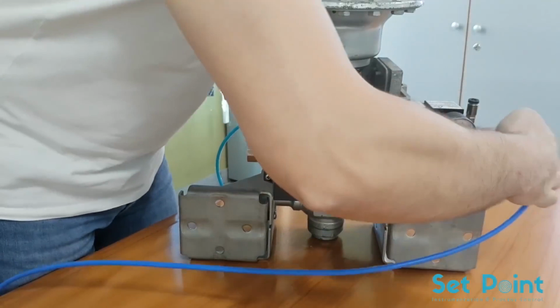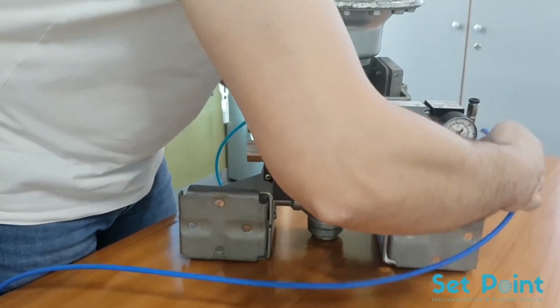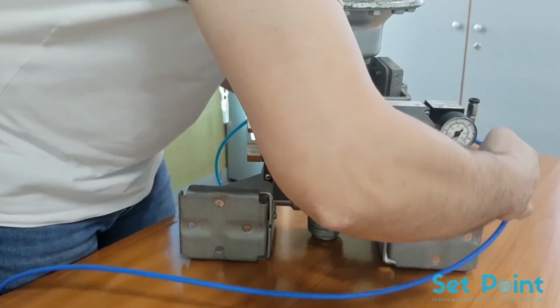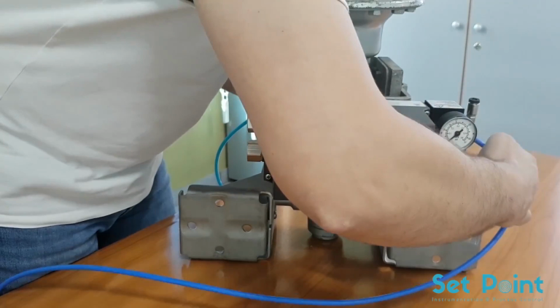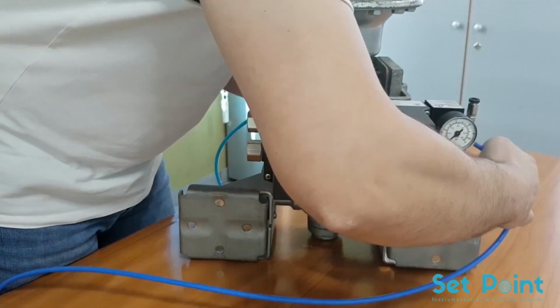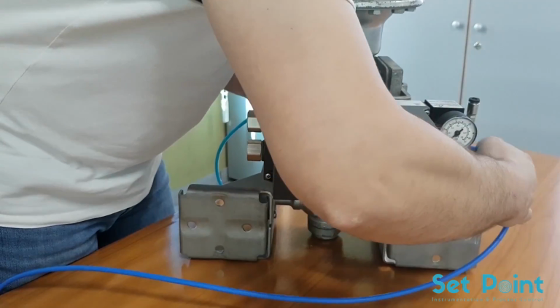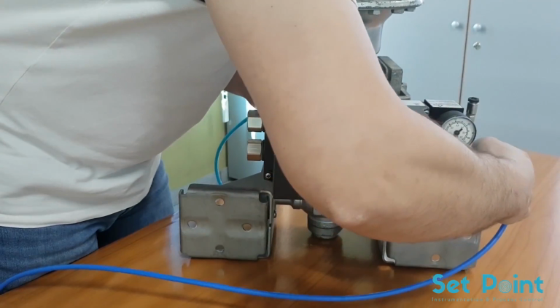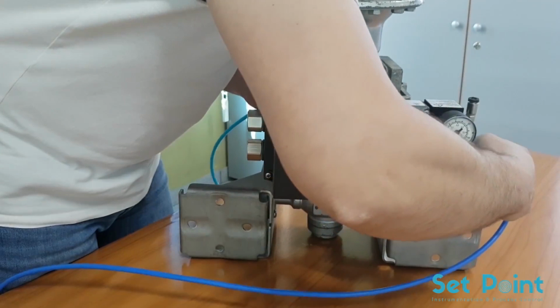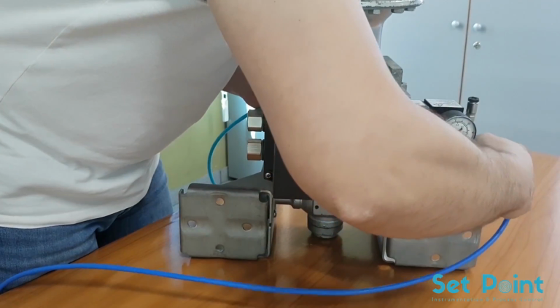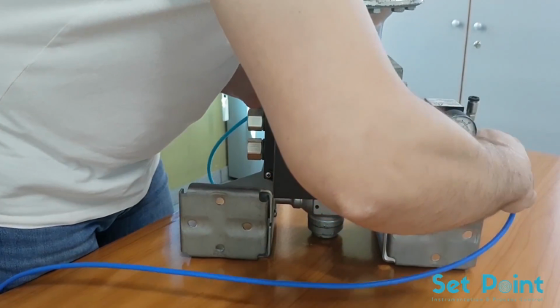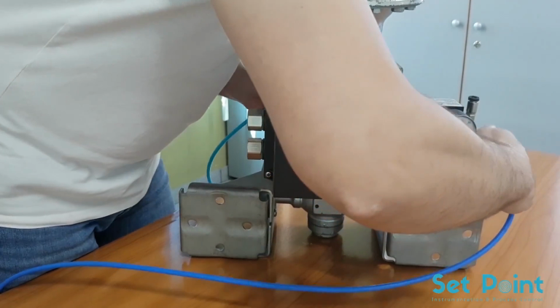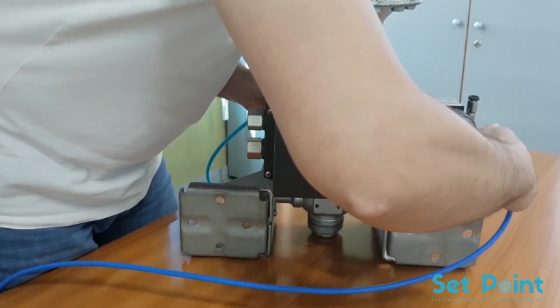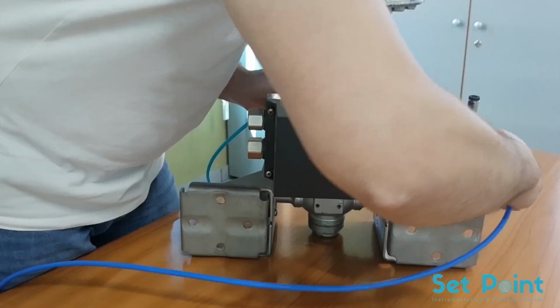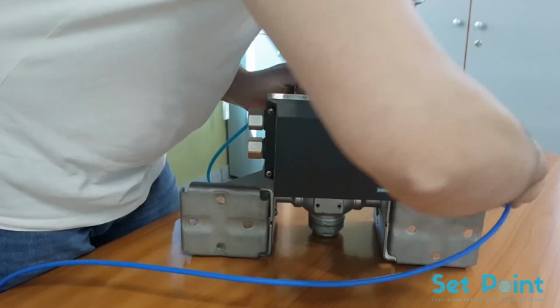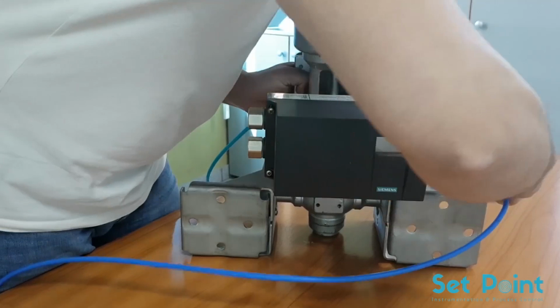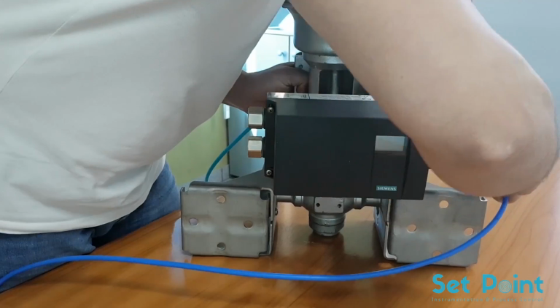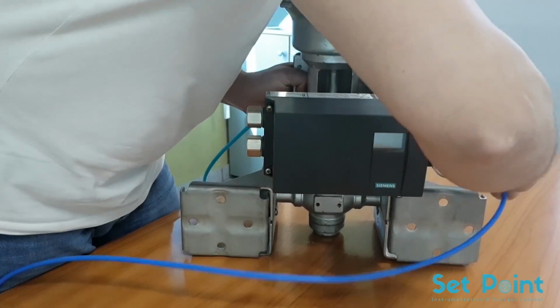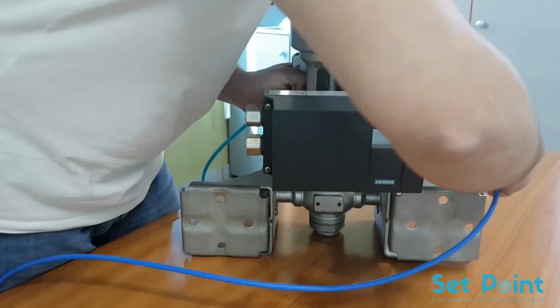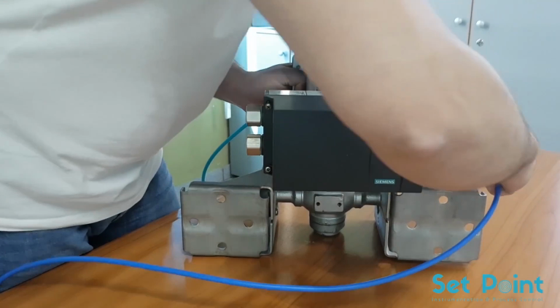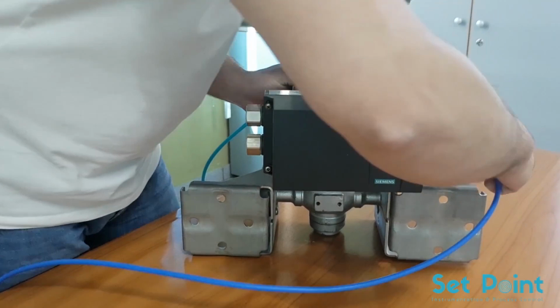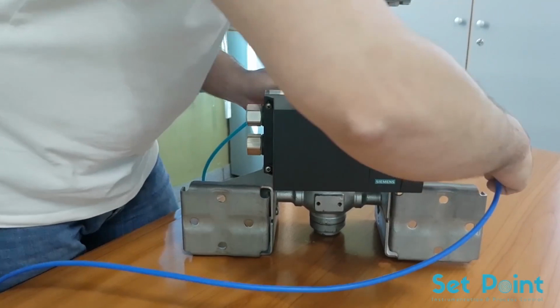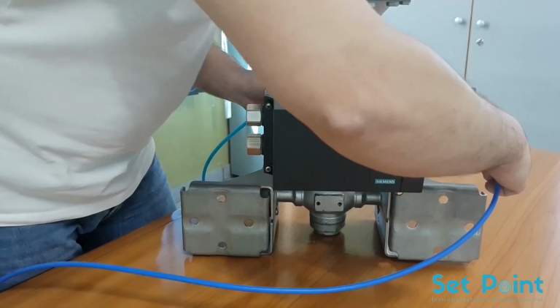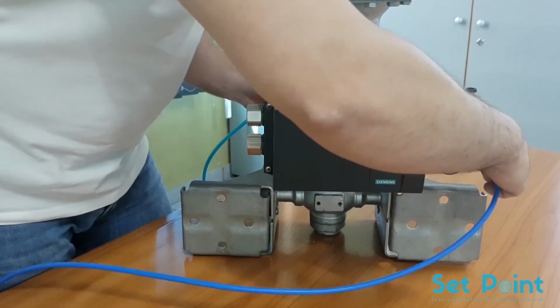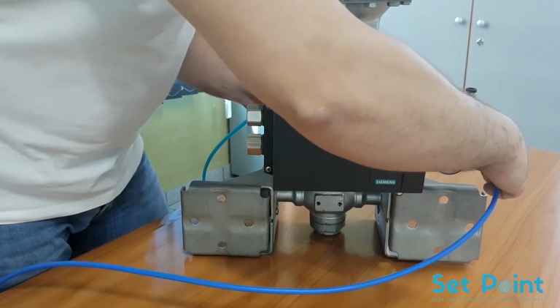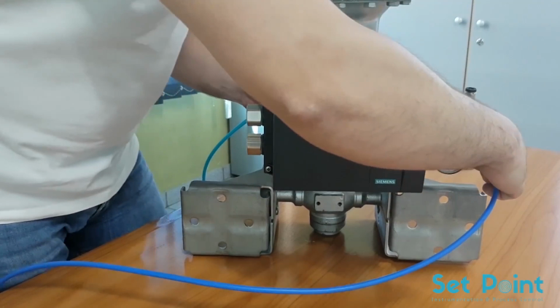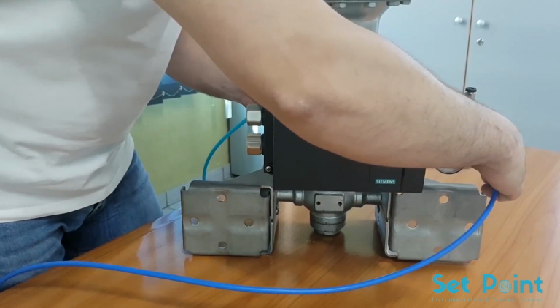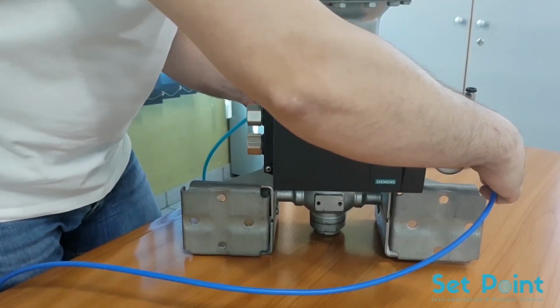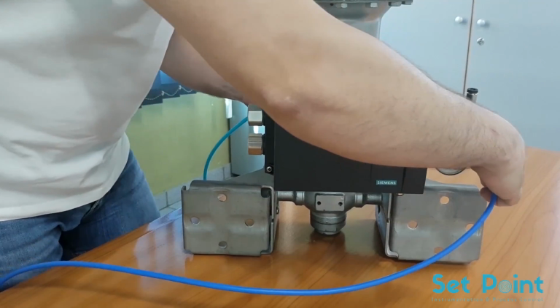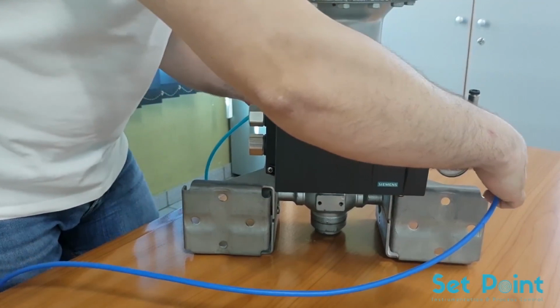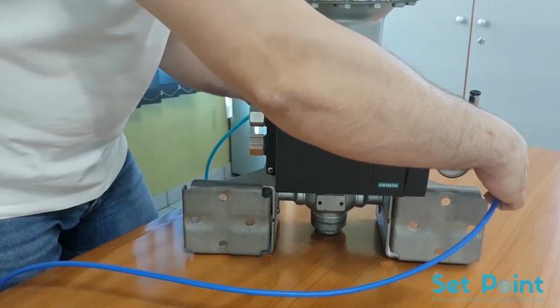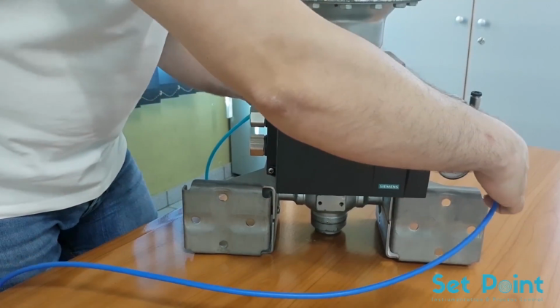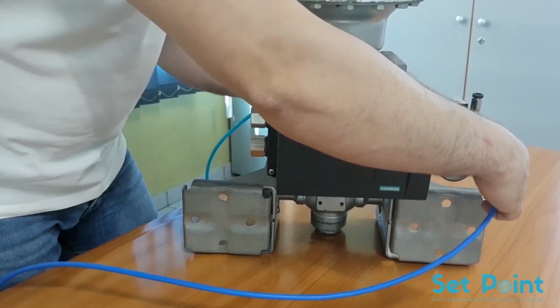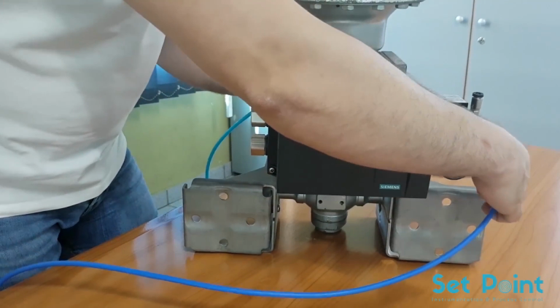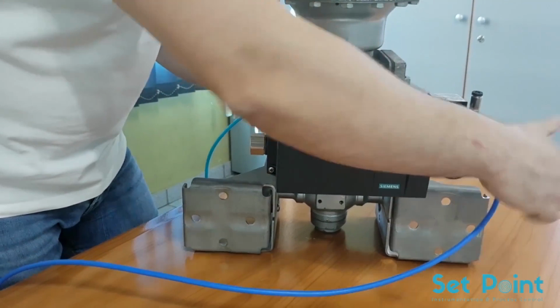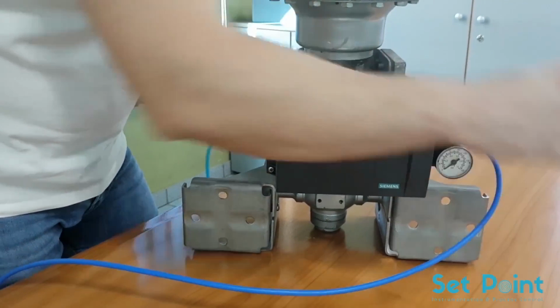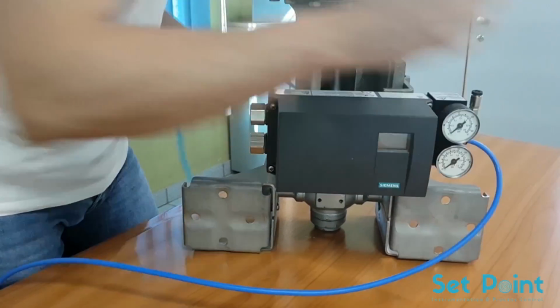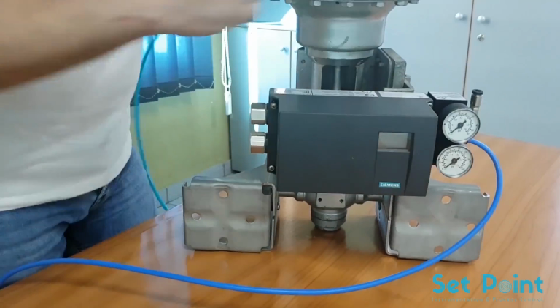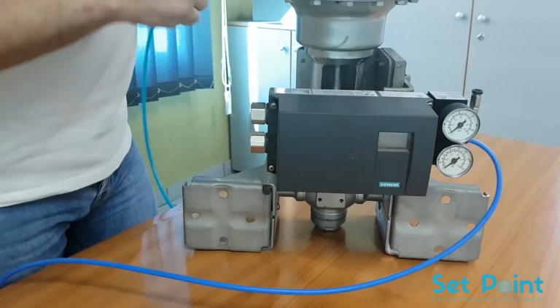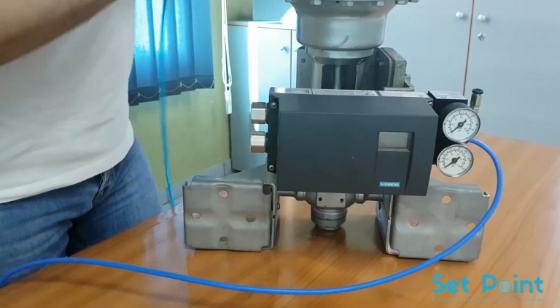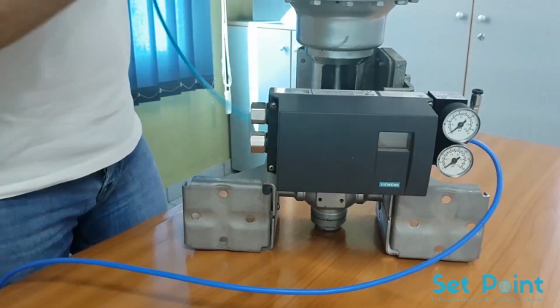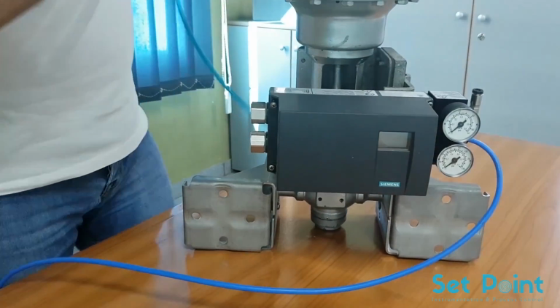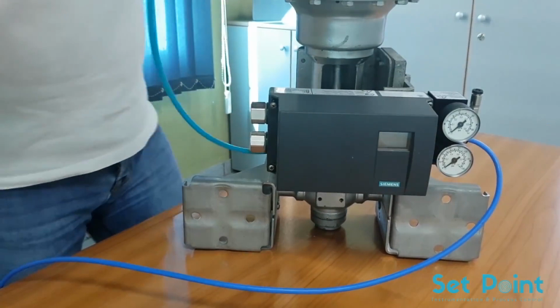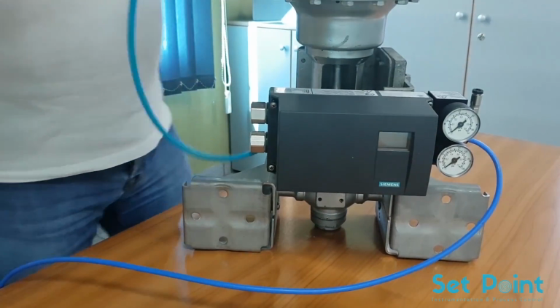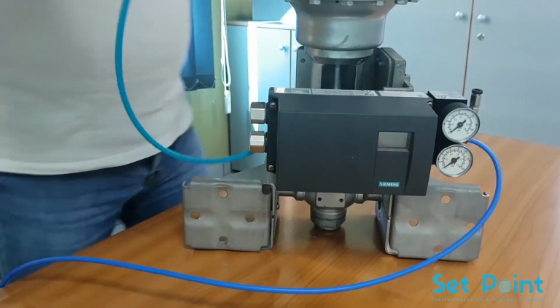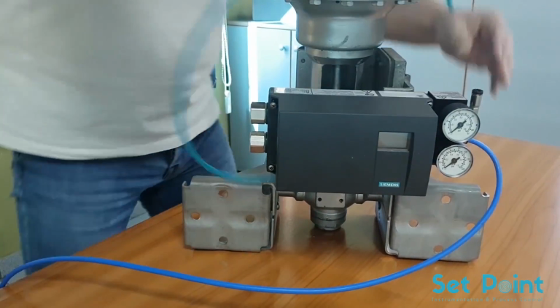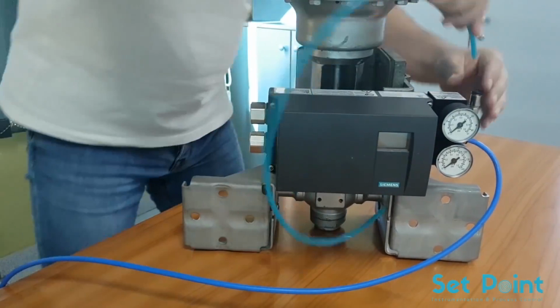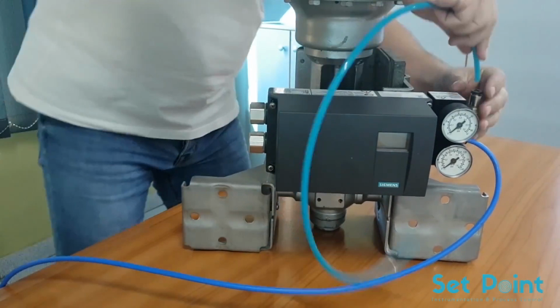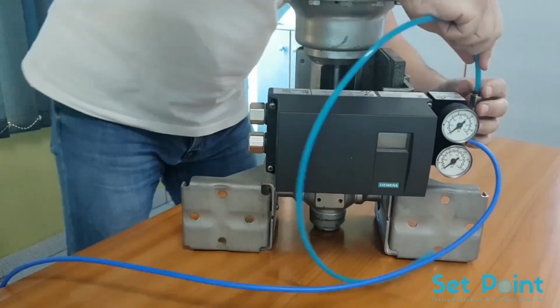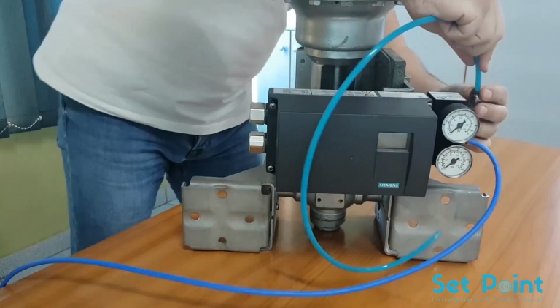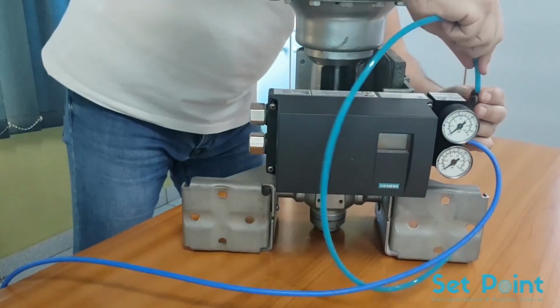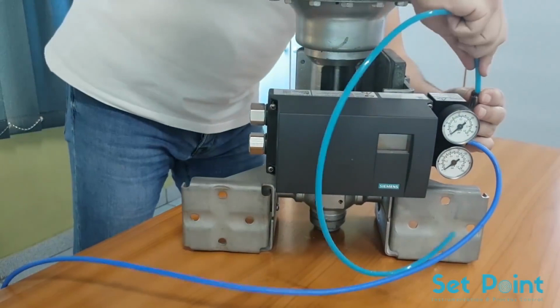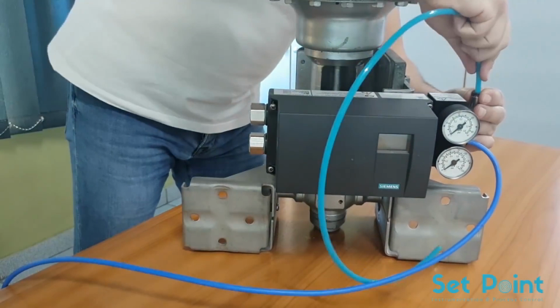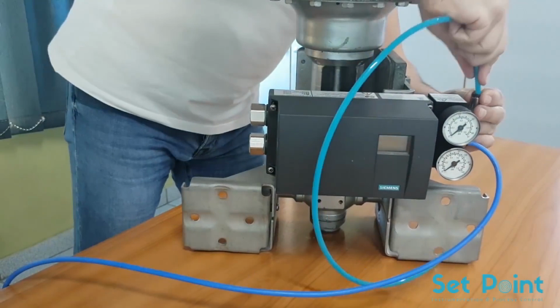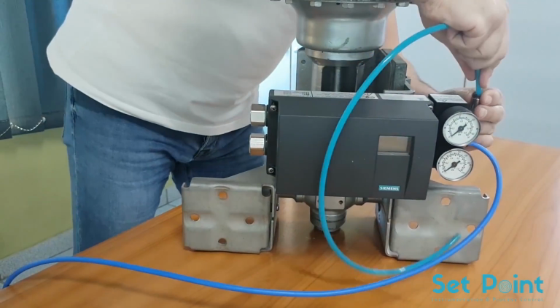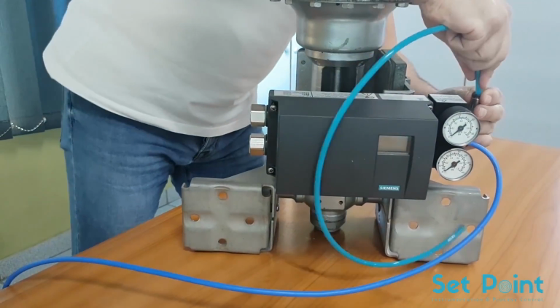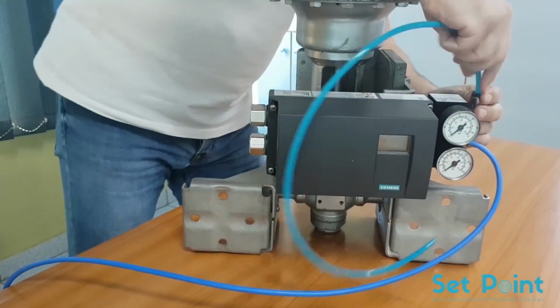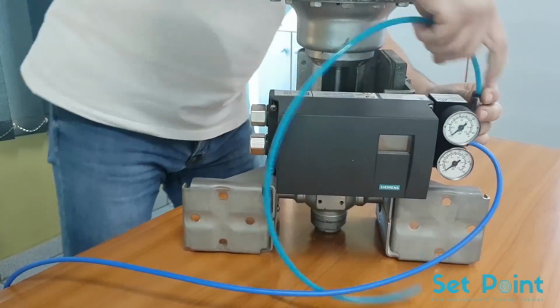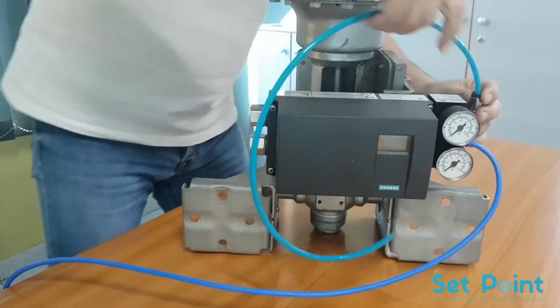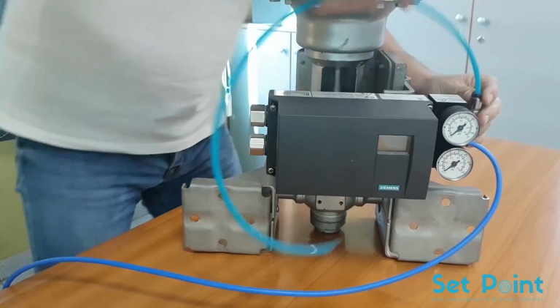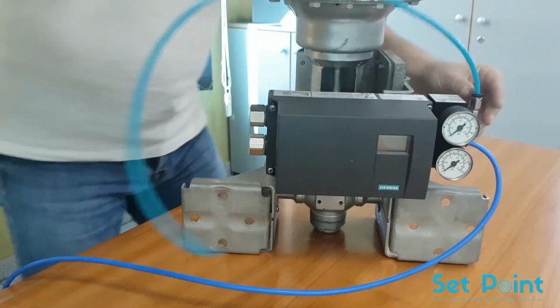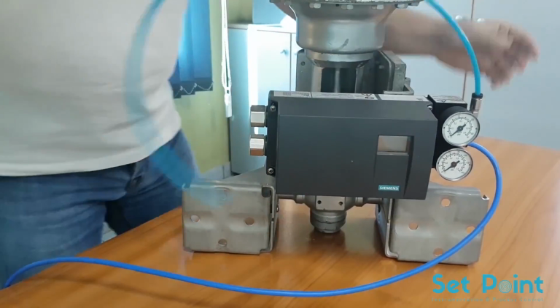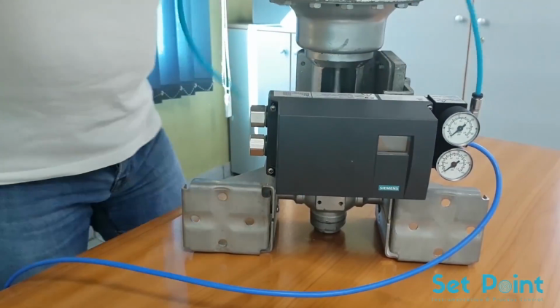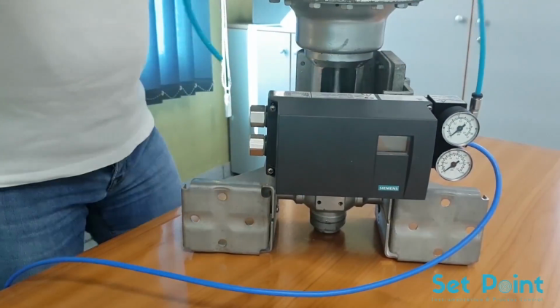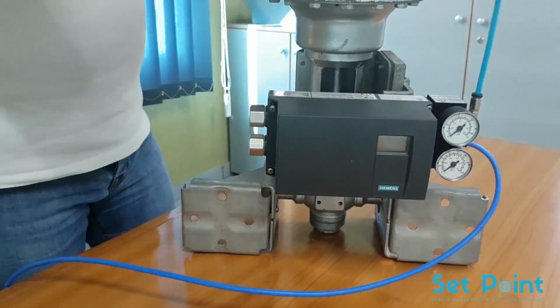After we achieved mechanical installation, we will provide the positioner with pneumatic and electrical signal.